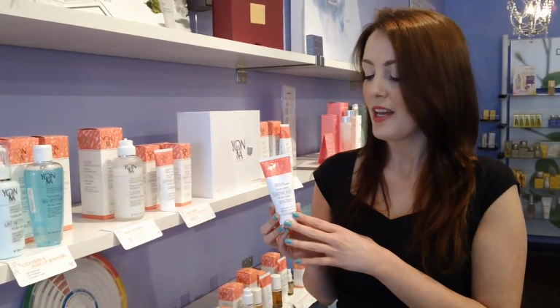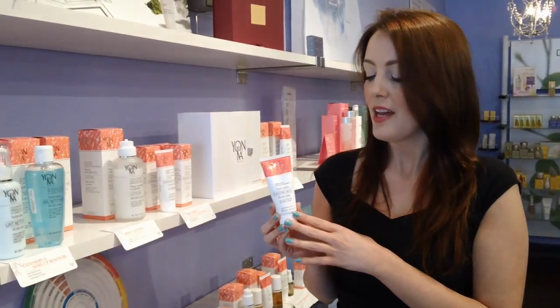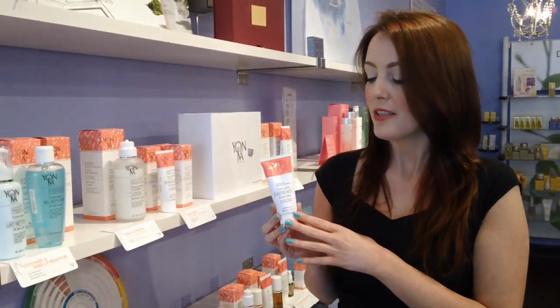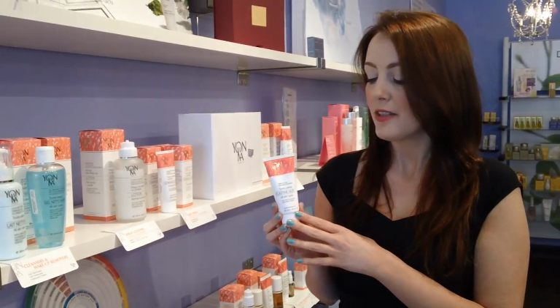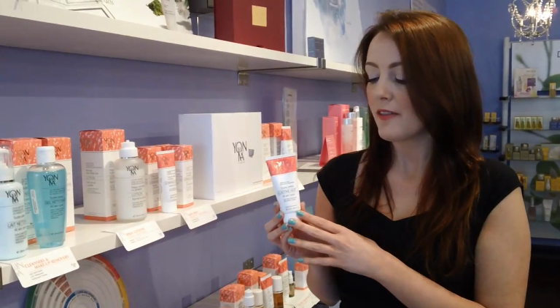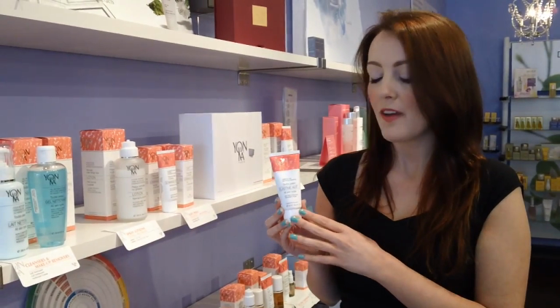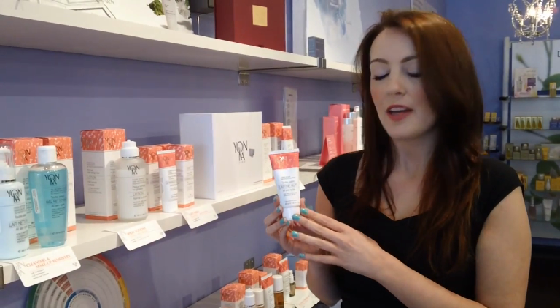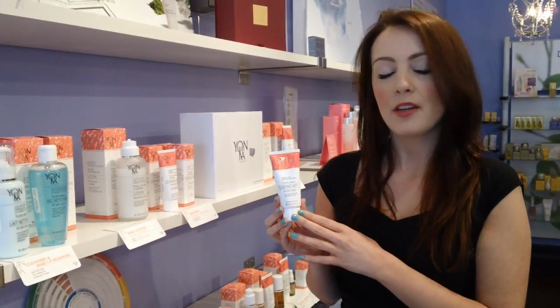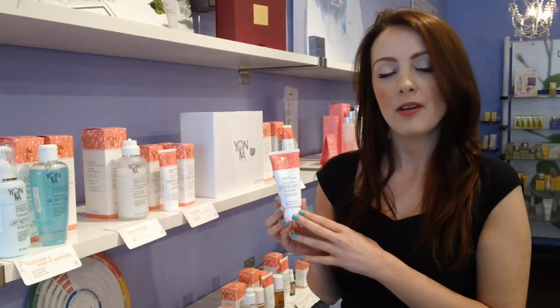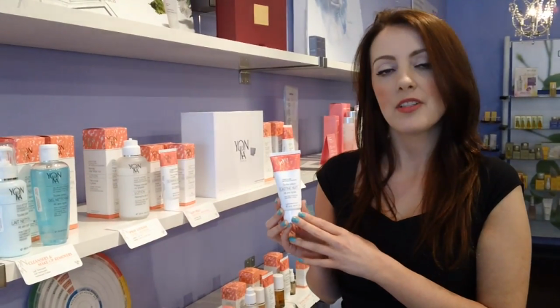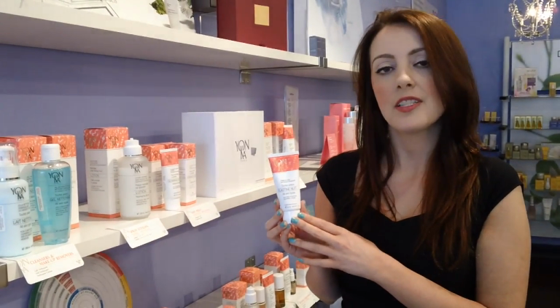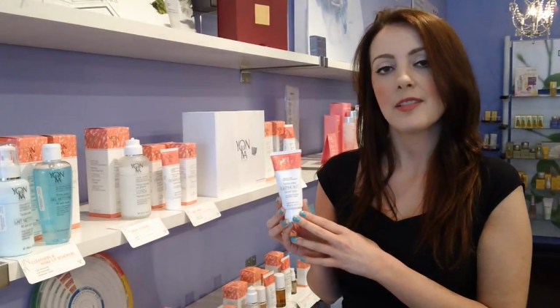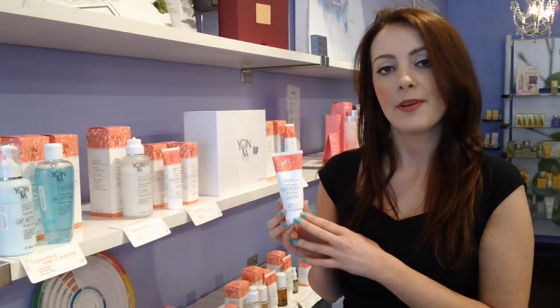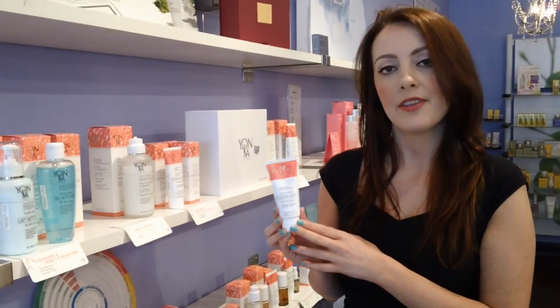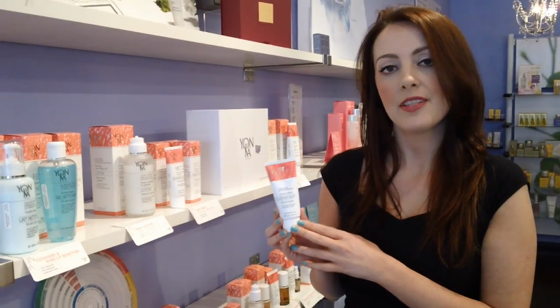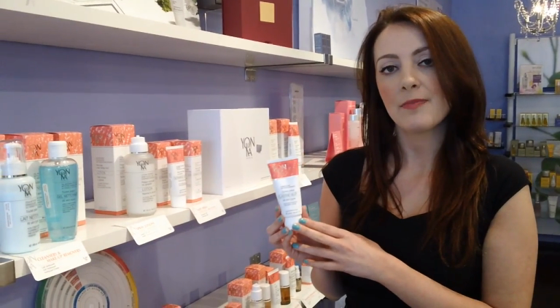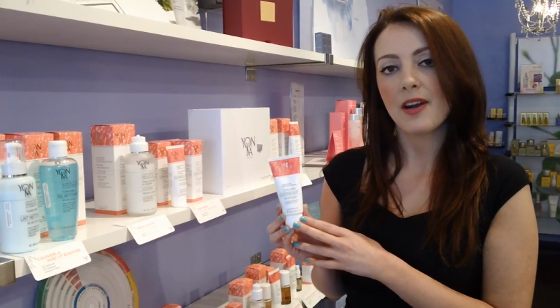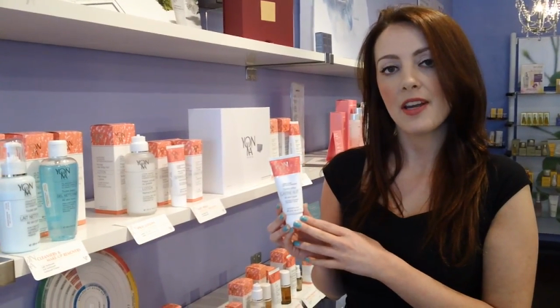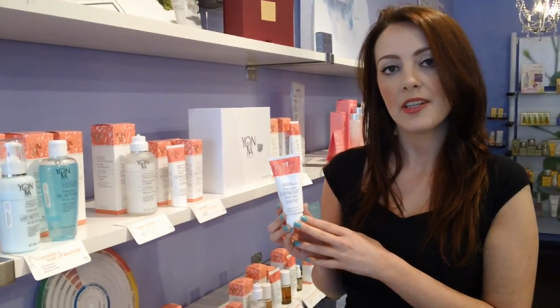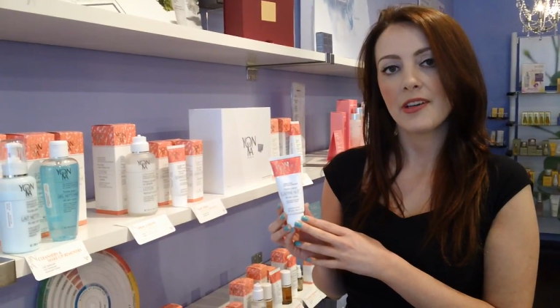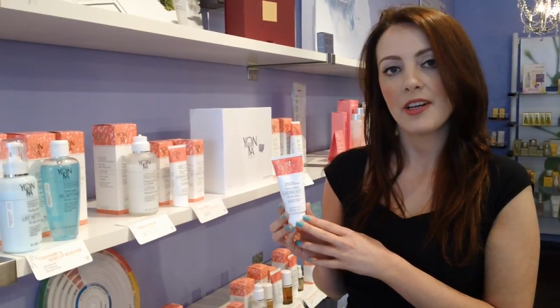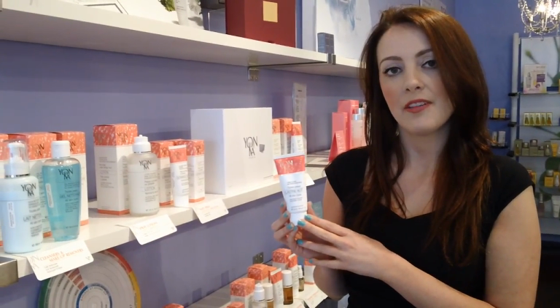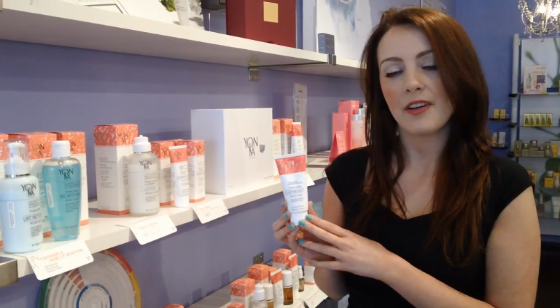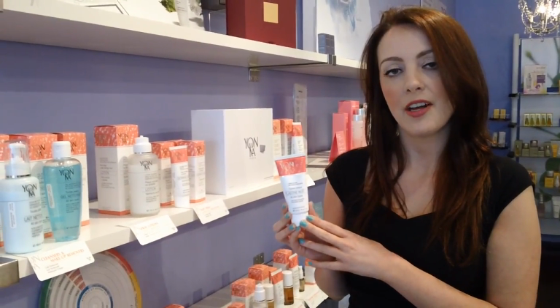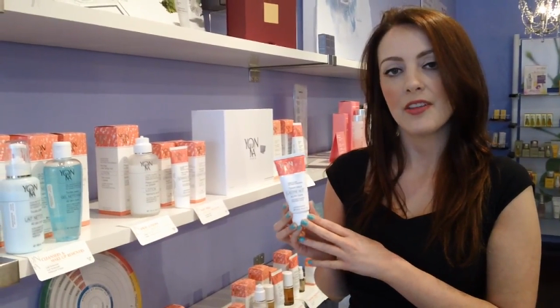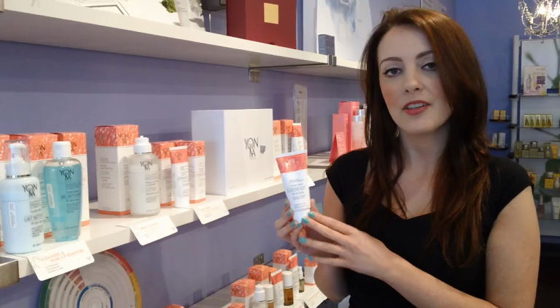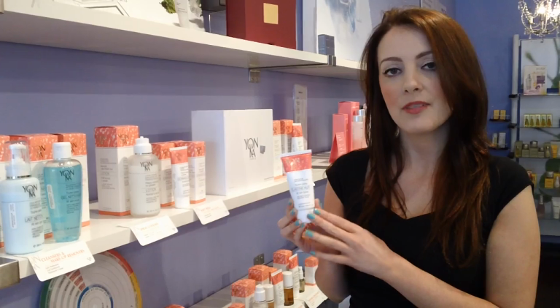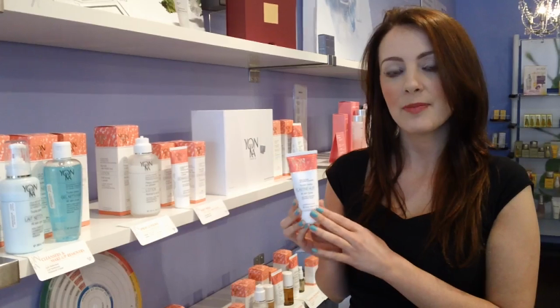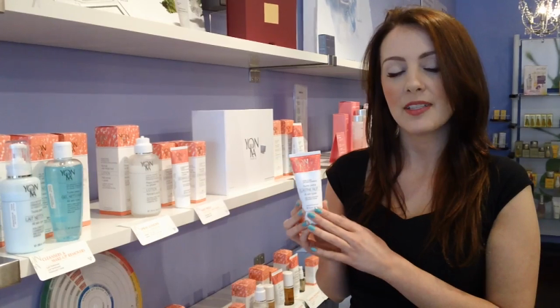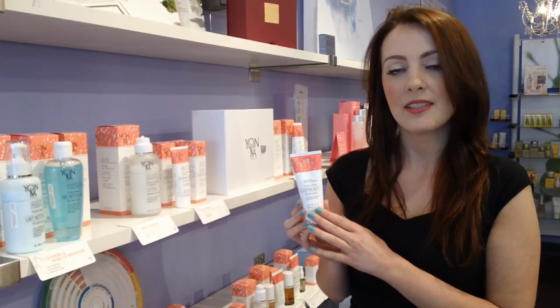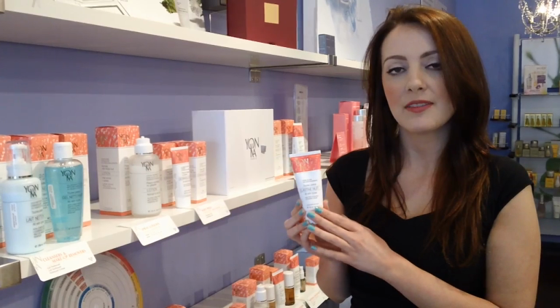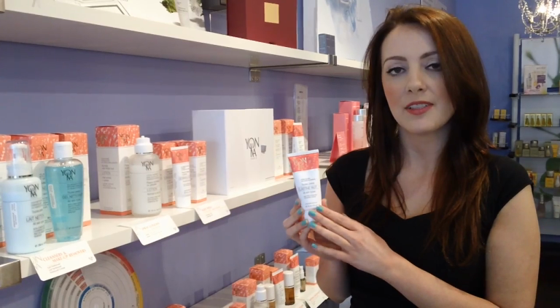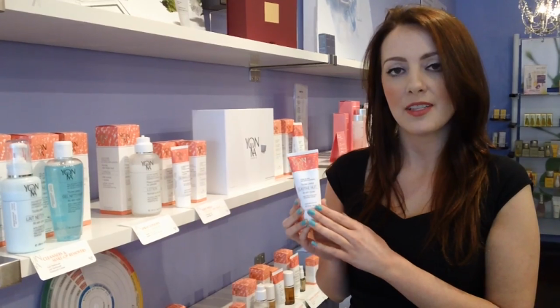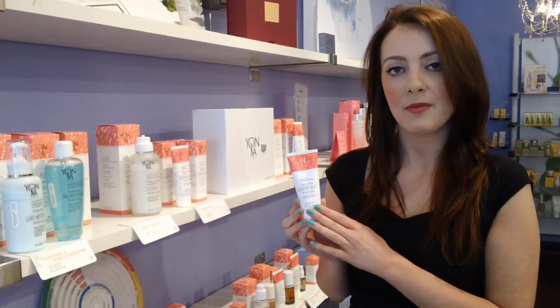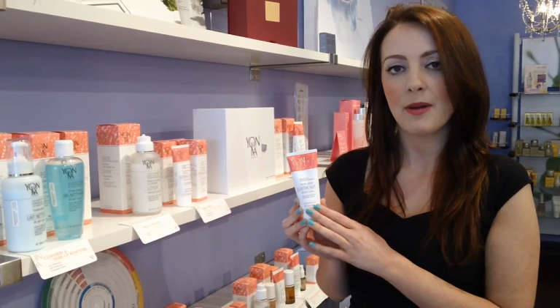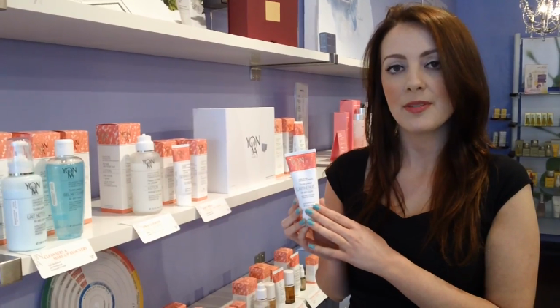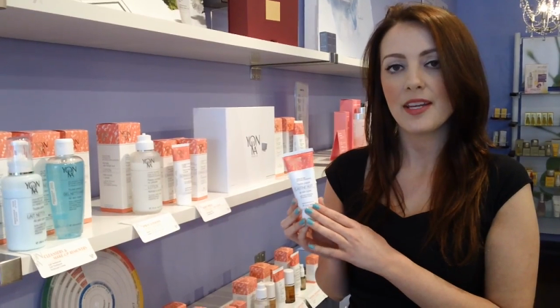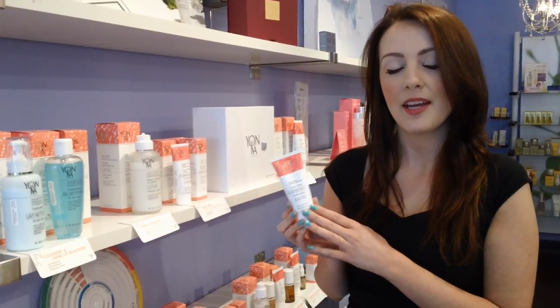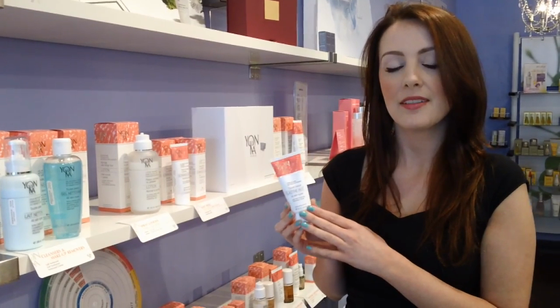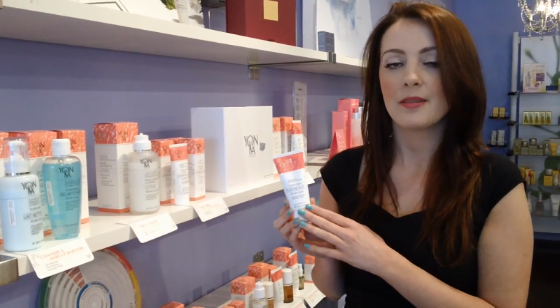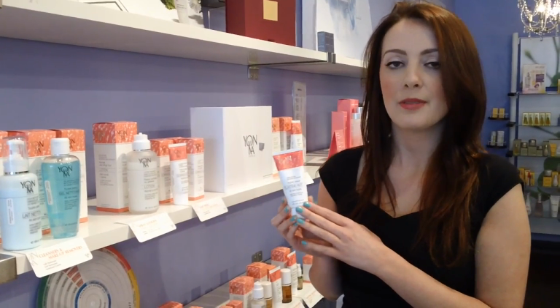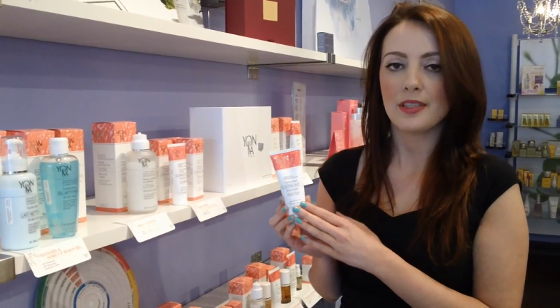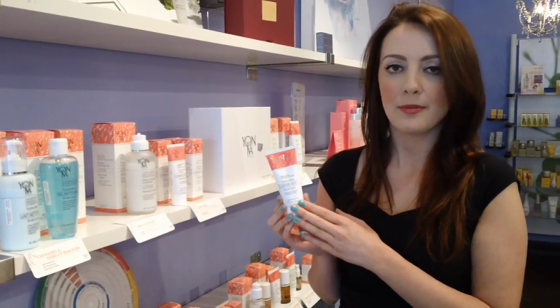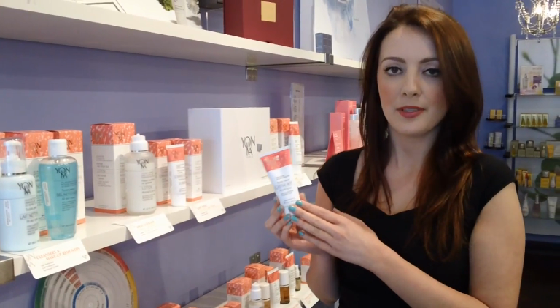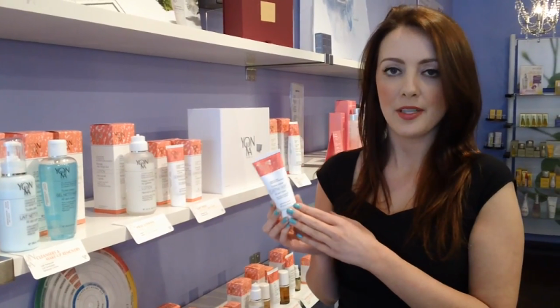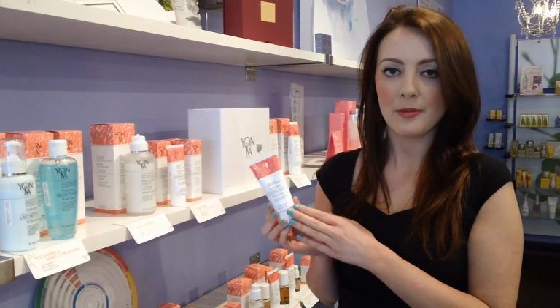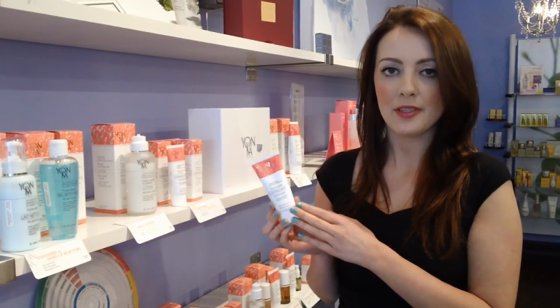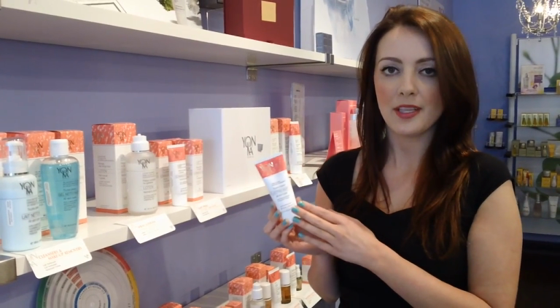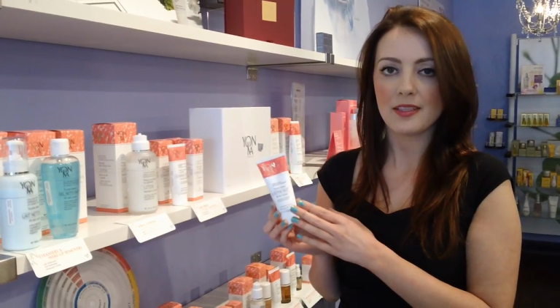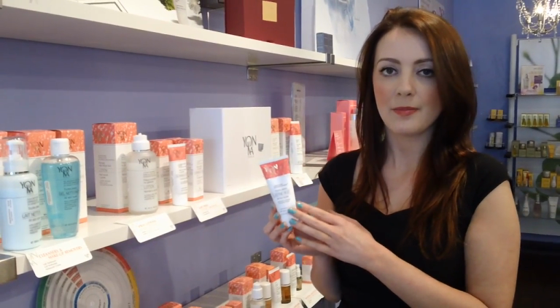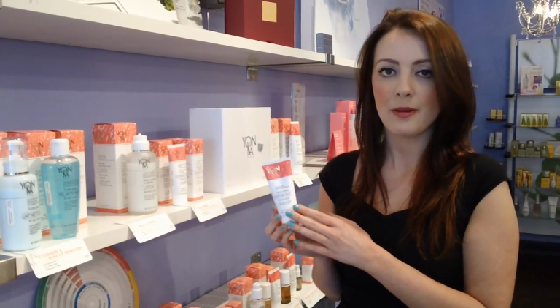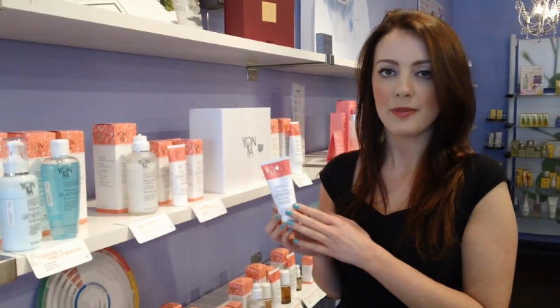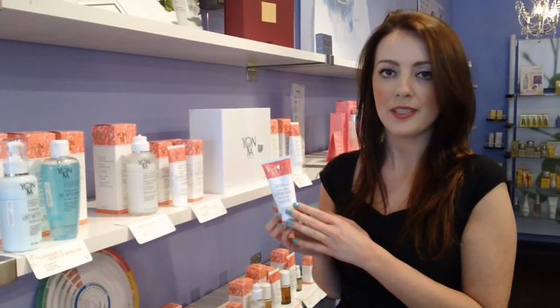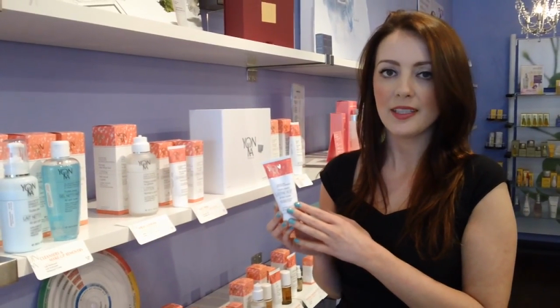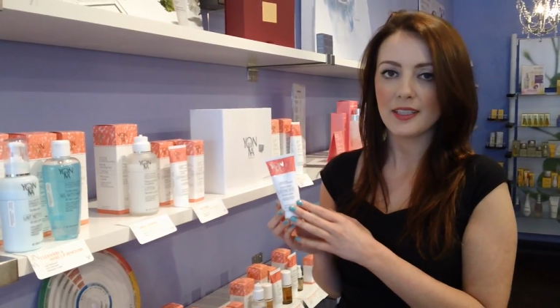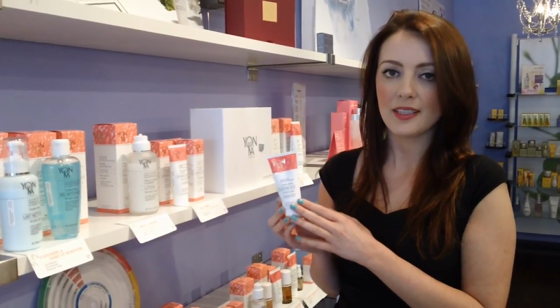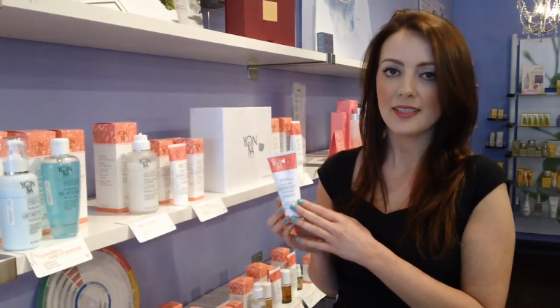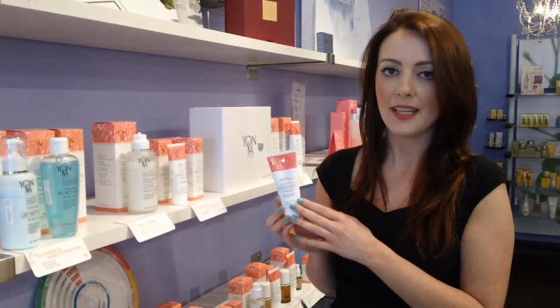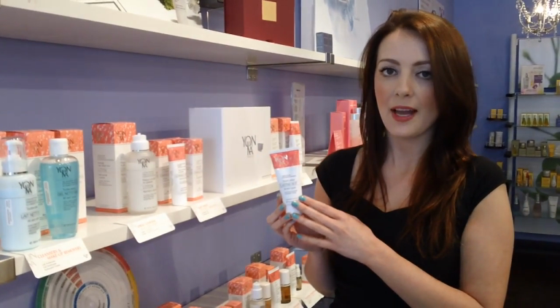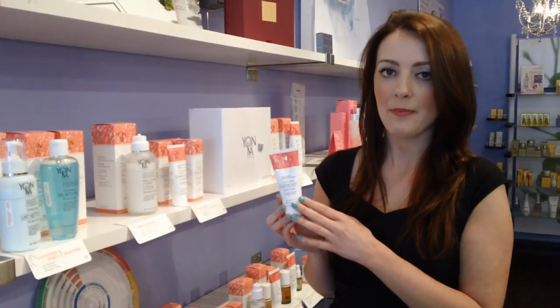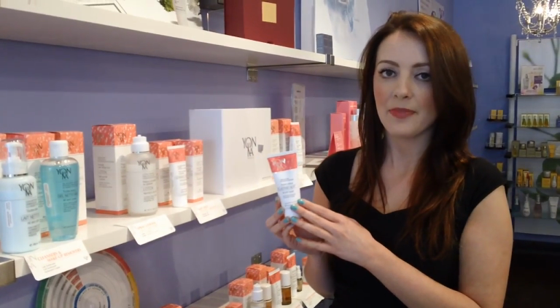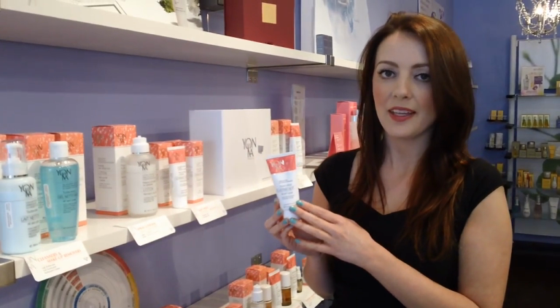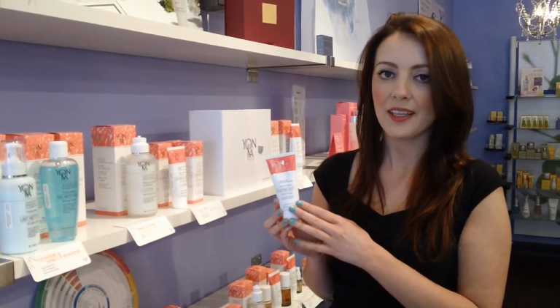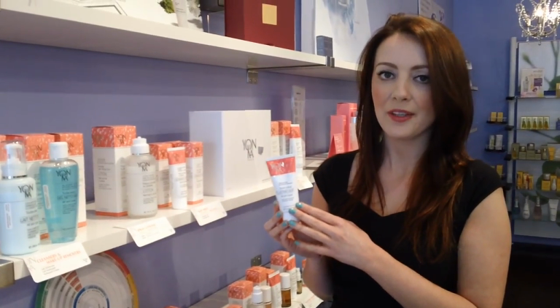If you have any questions about this product or any of our others, please visit our website at www.svaboutique.ca. Thank you.